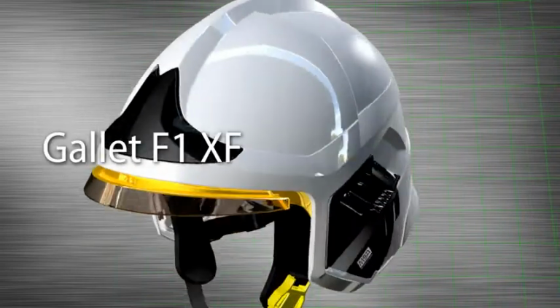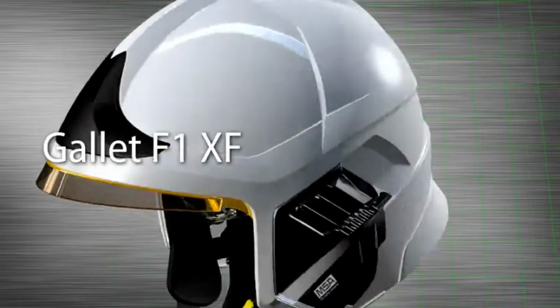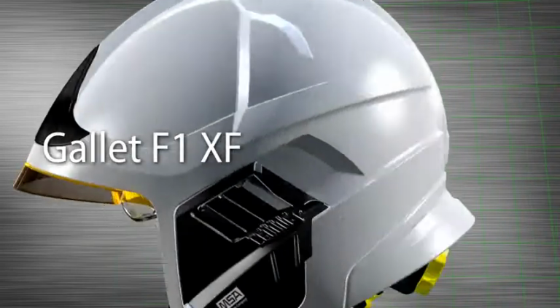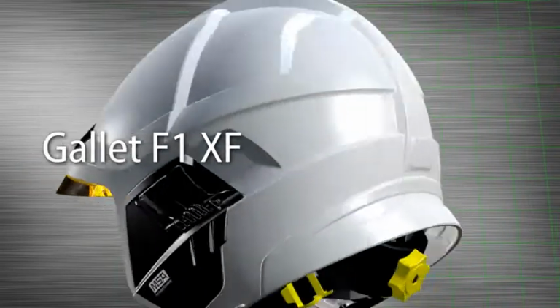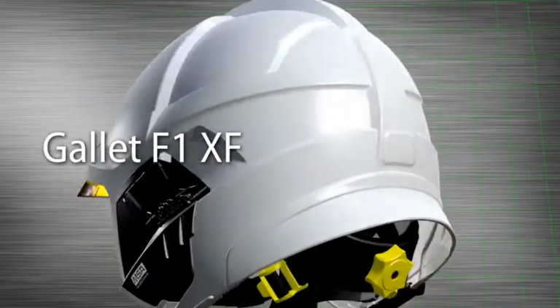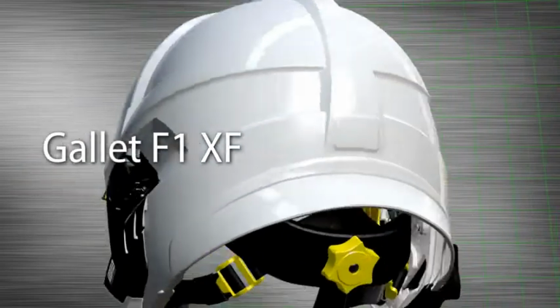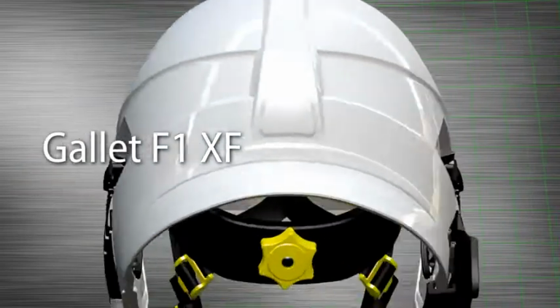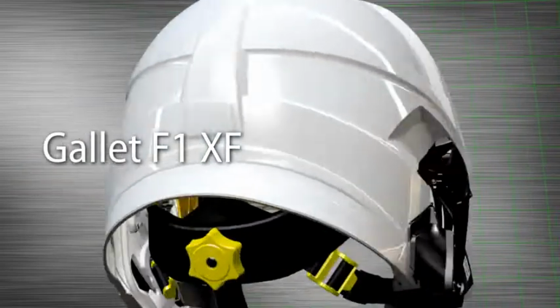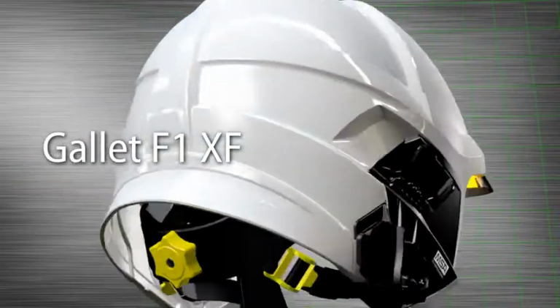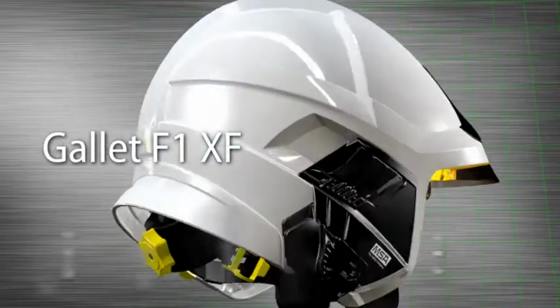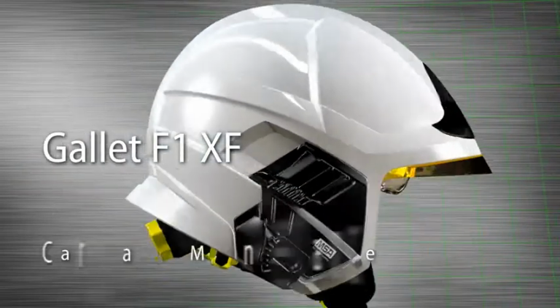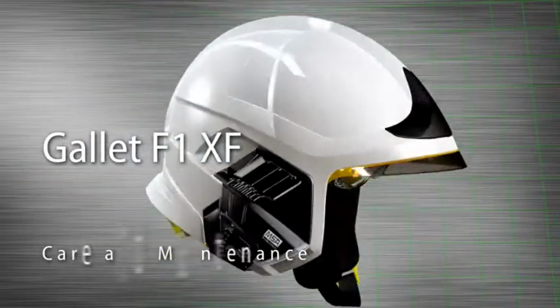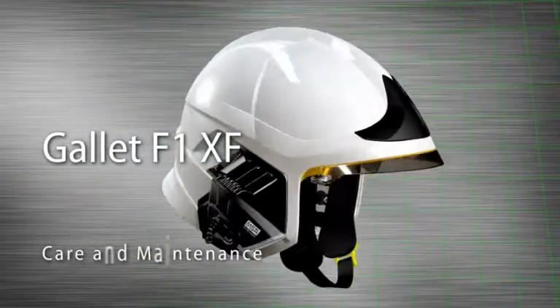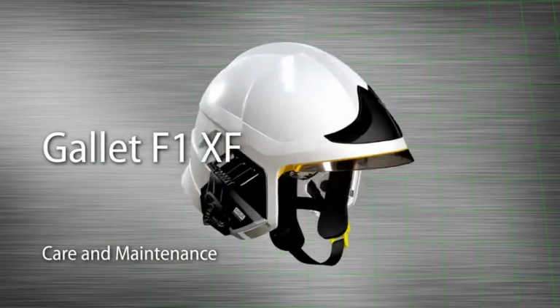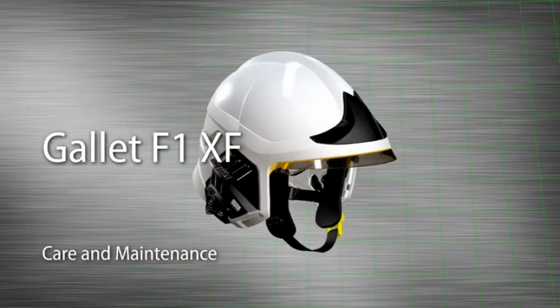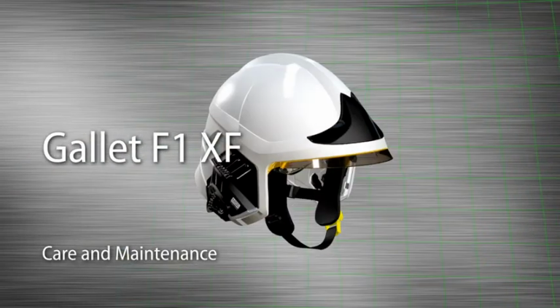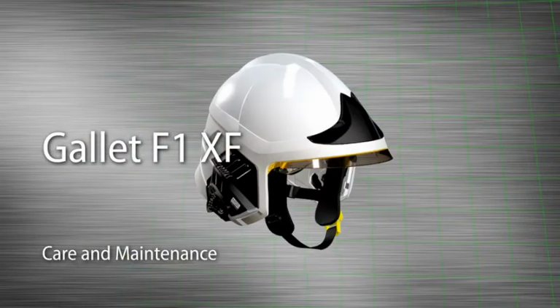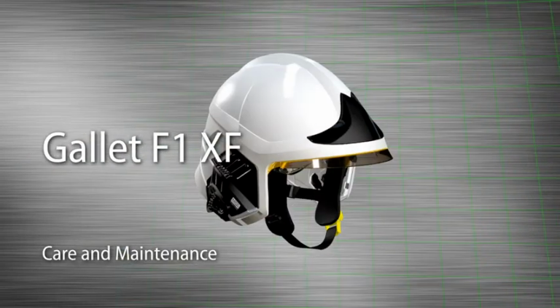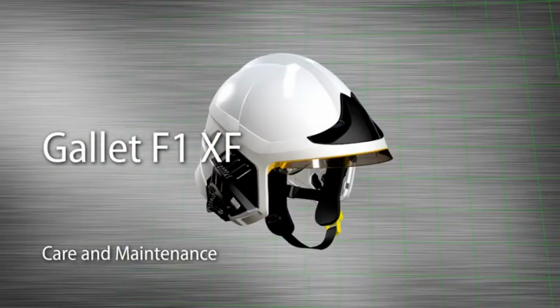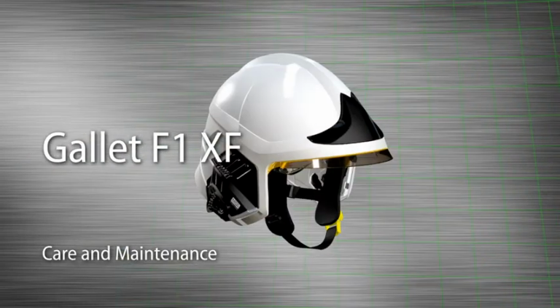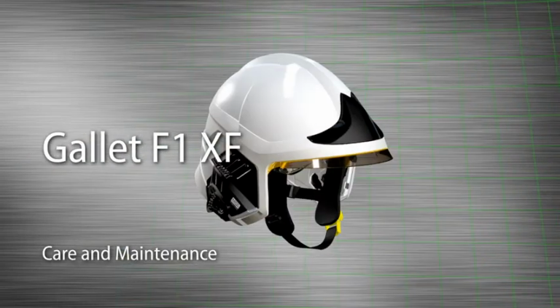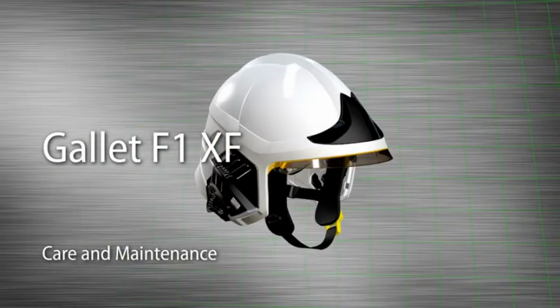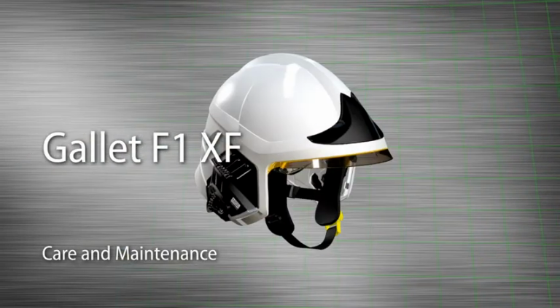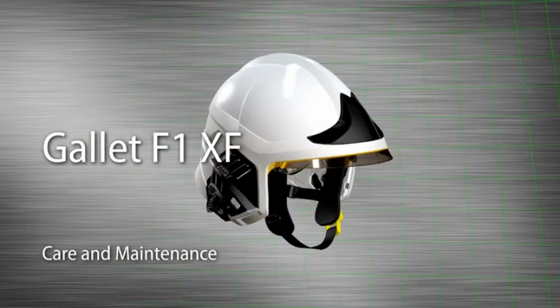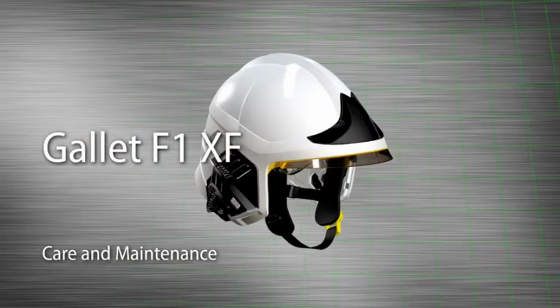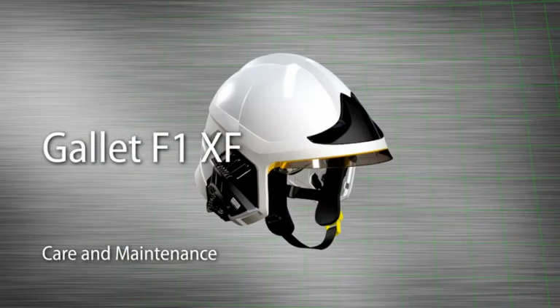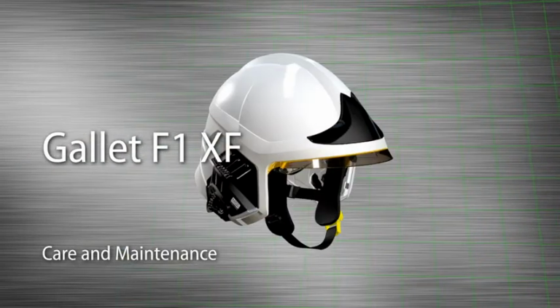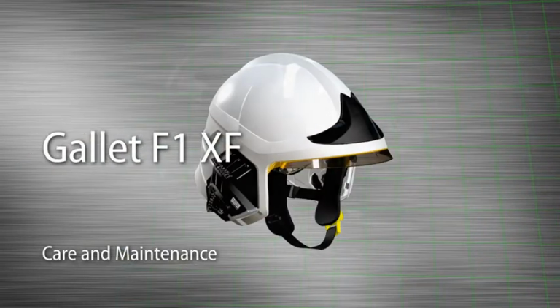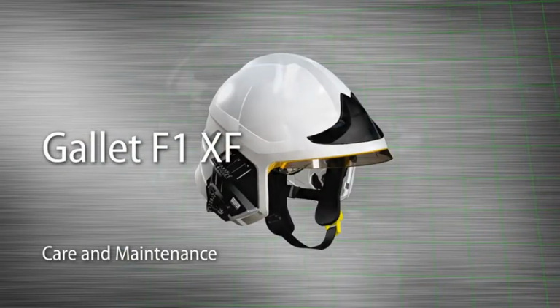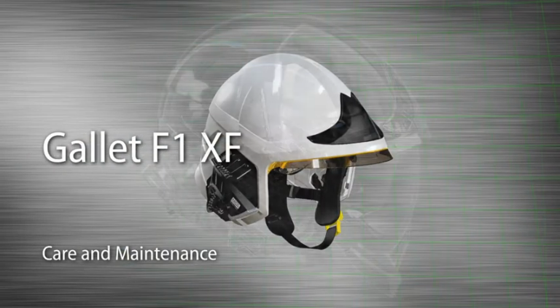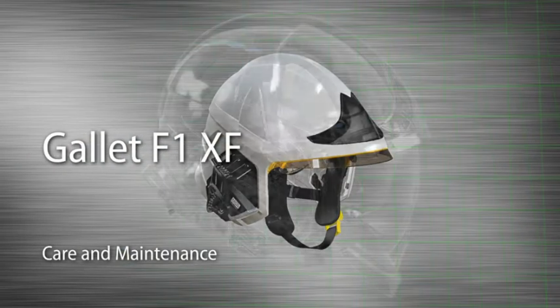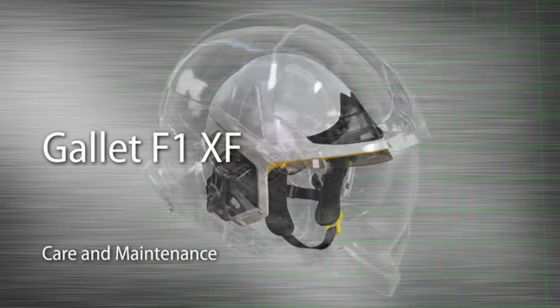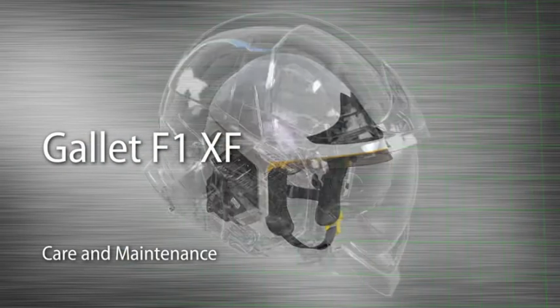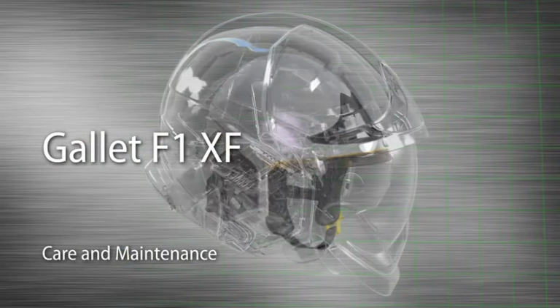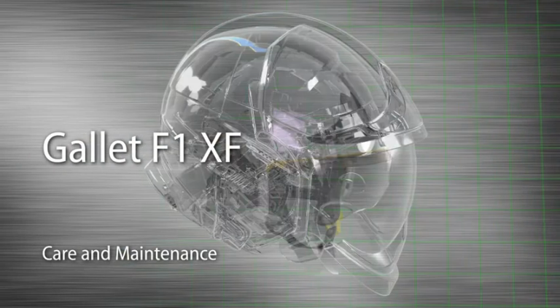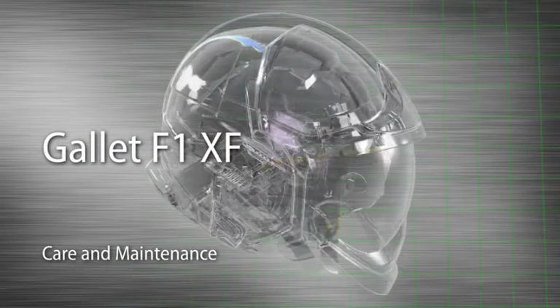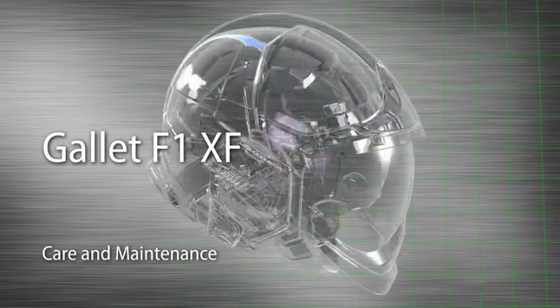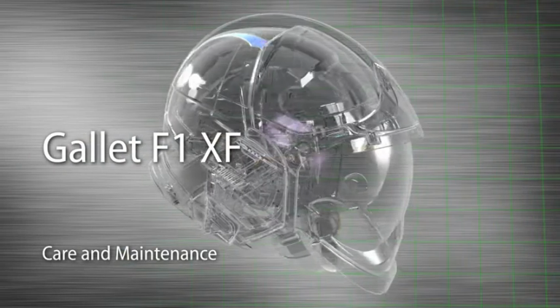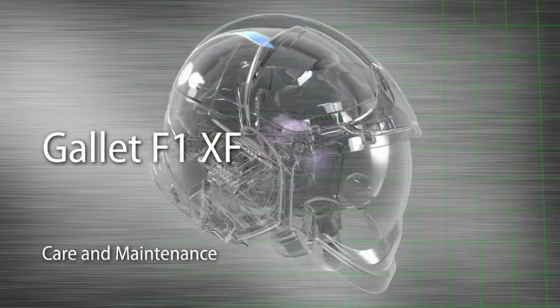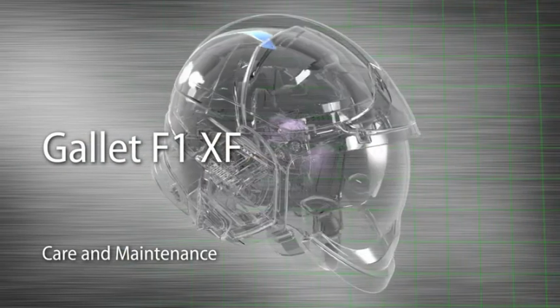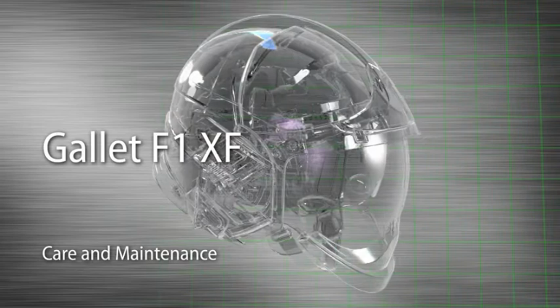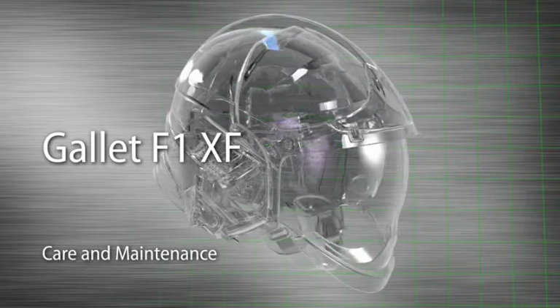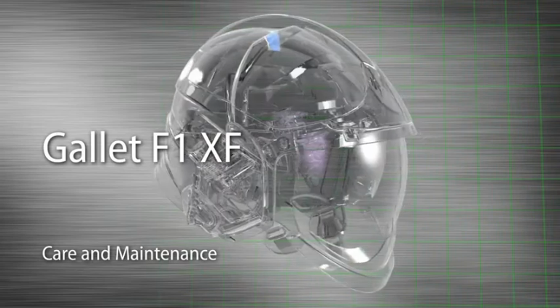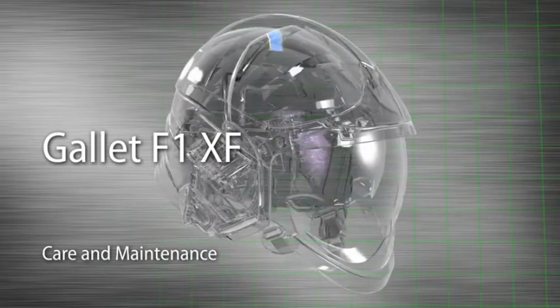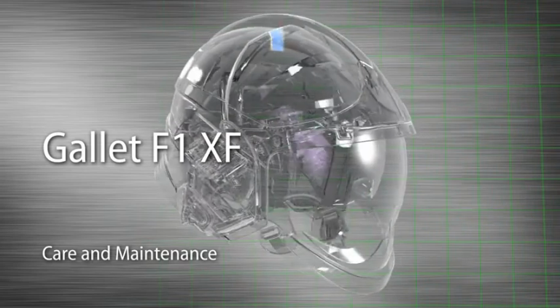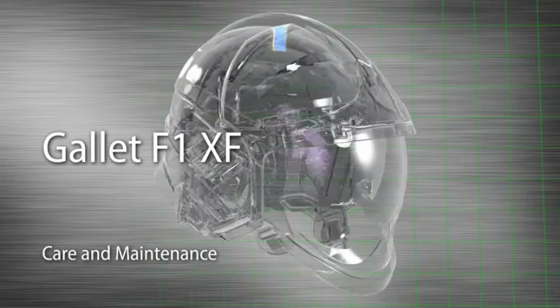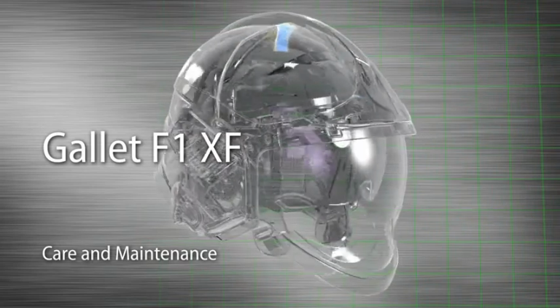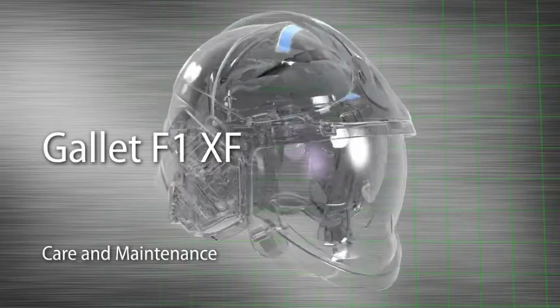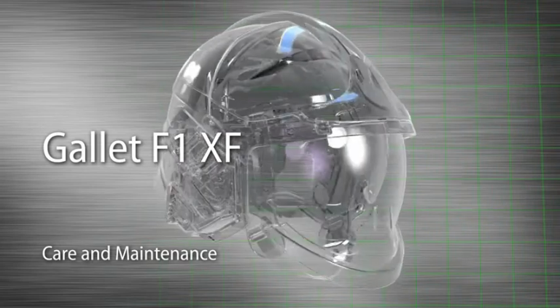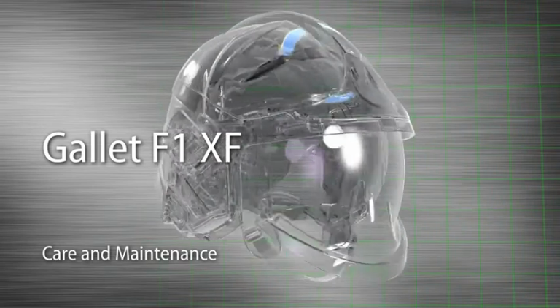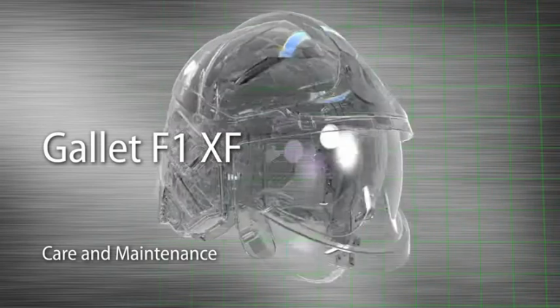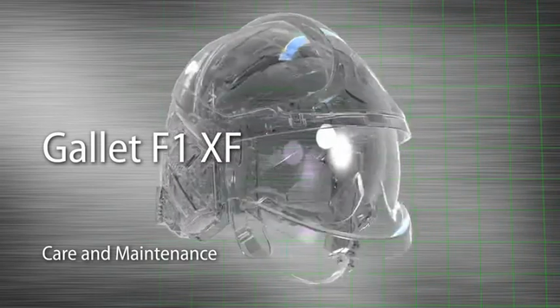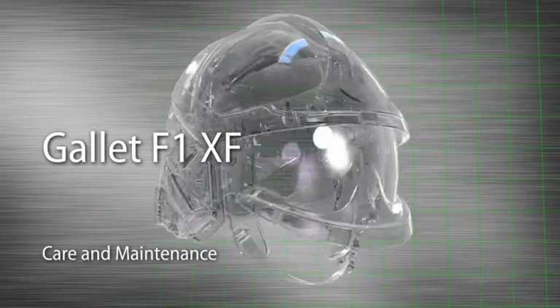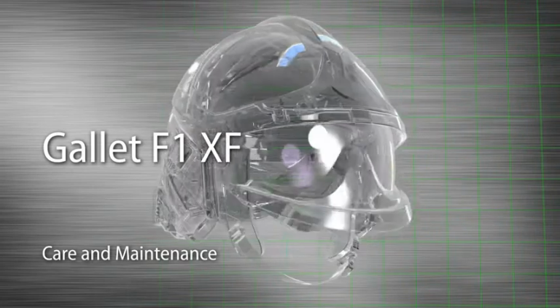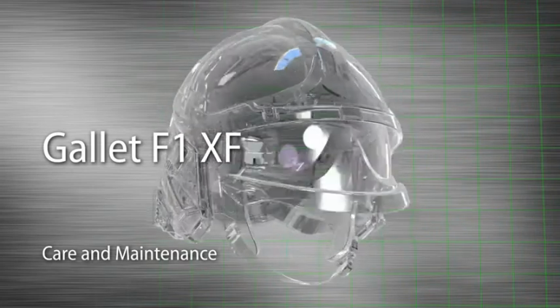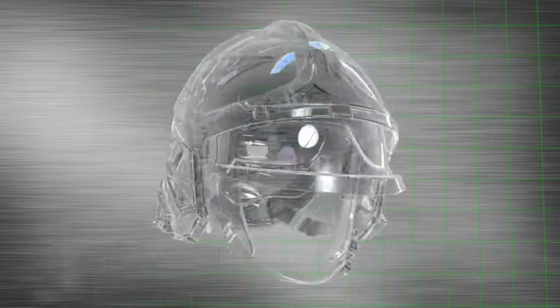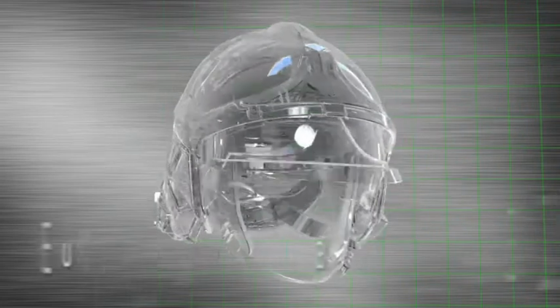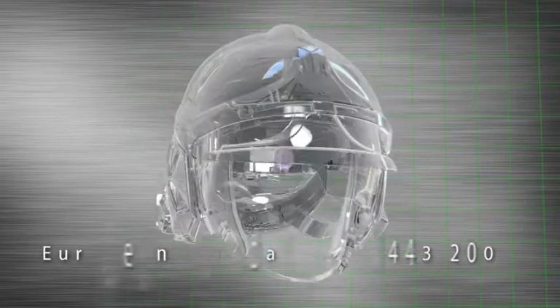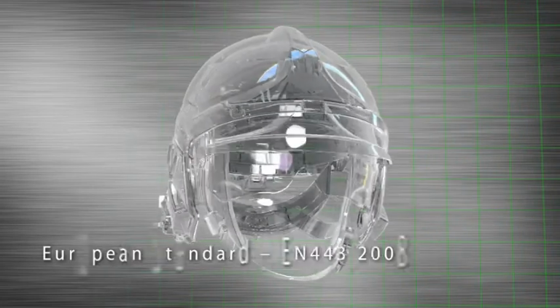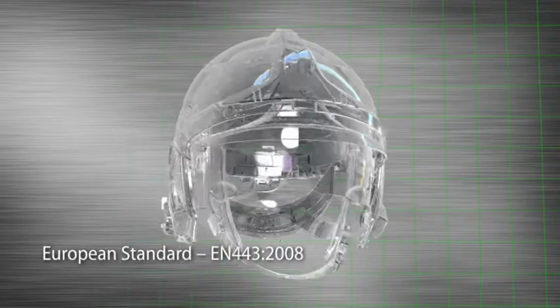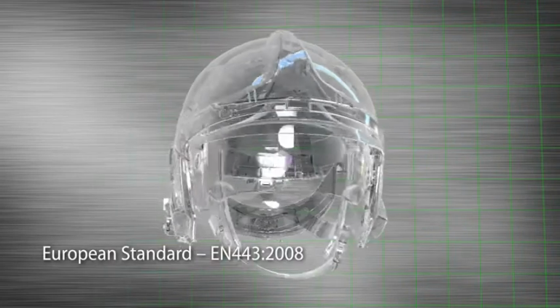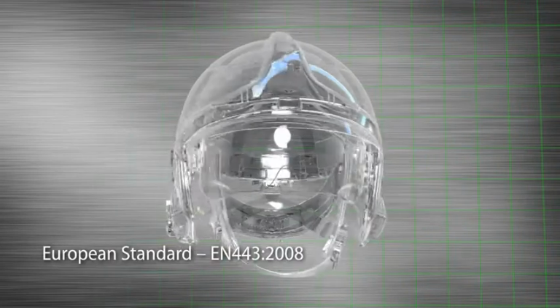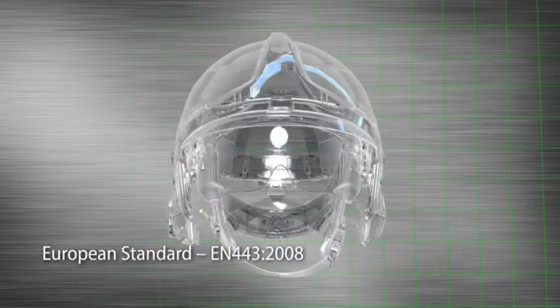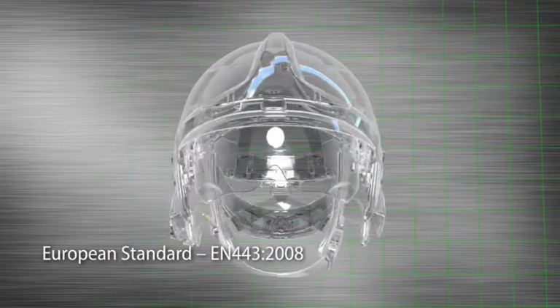This video presents the daily care and maintenance processes for the Gale F1XF fire helmet.